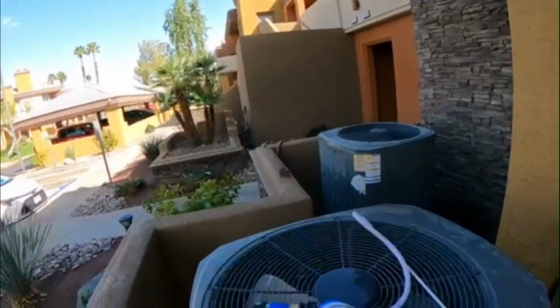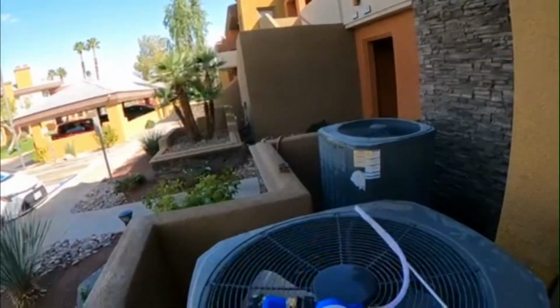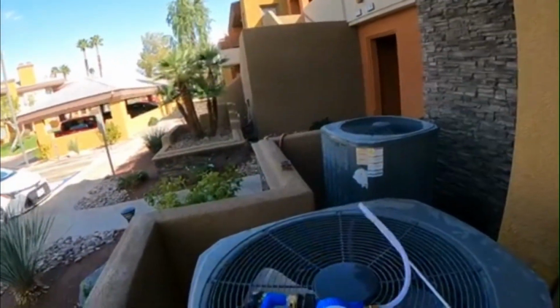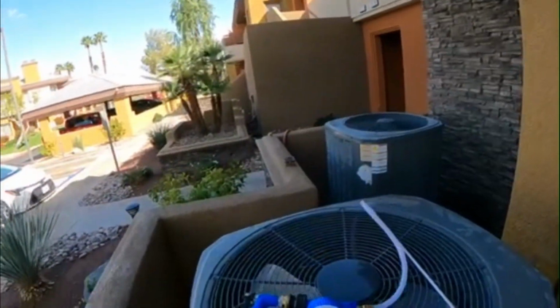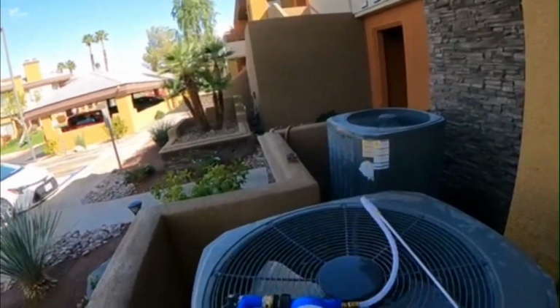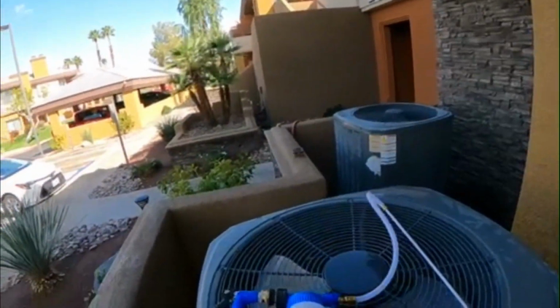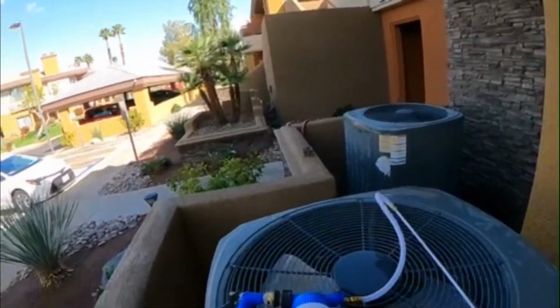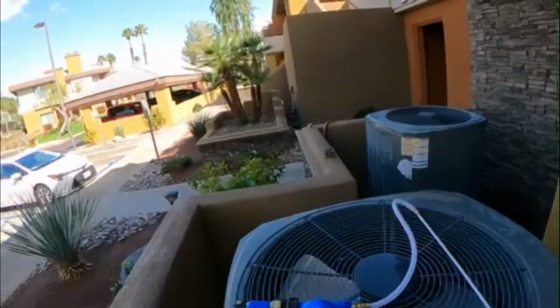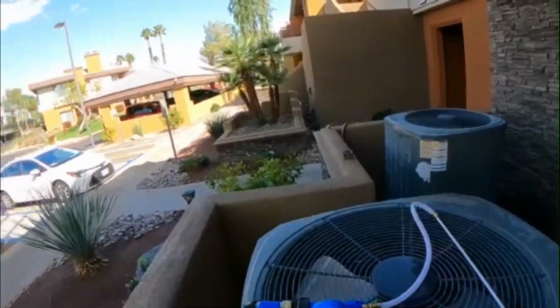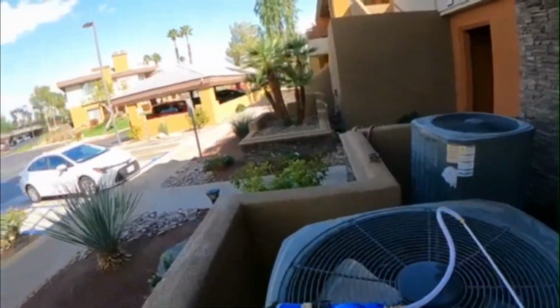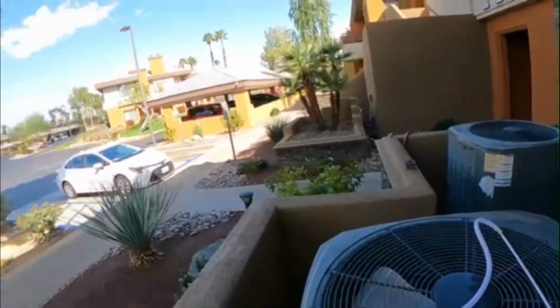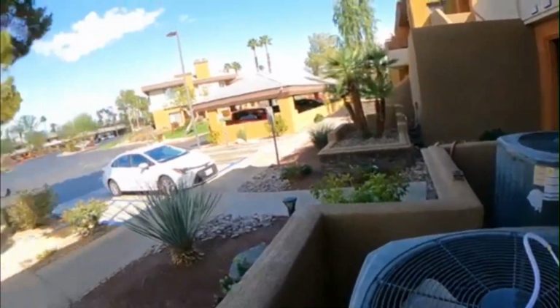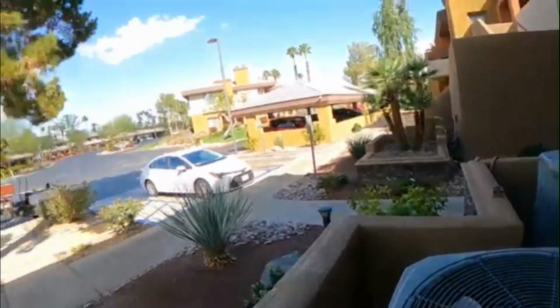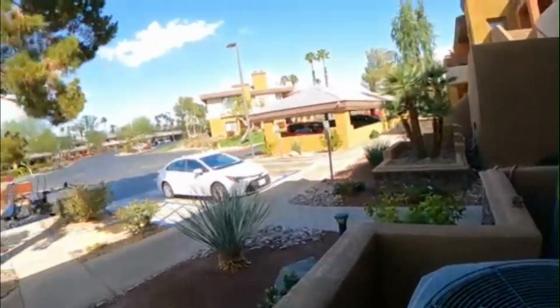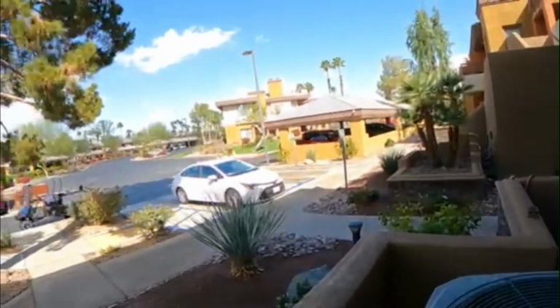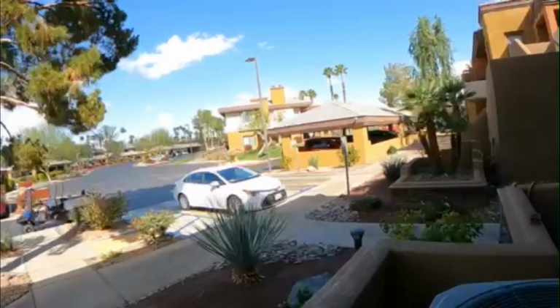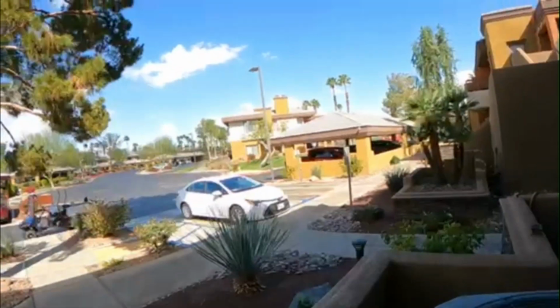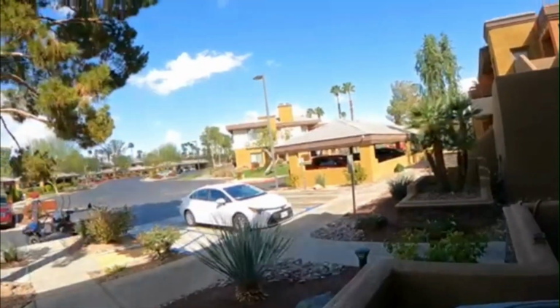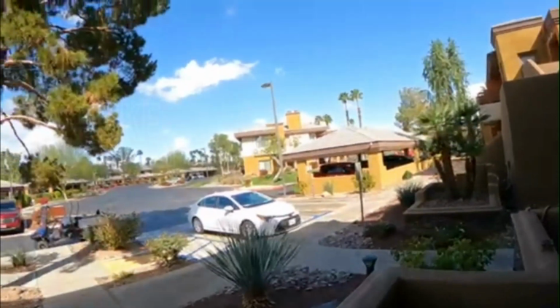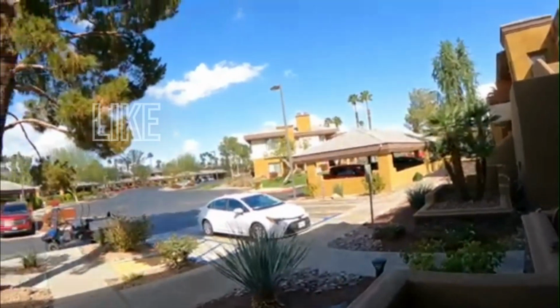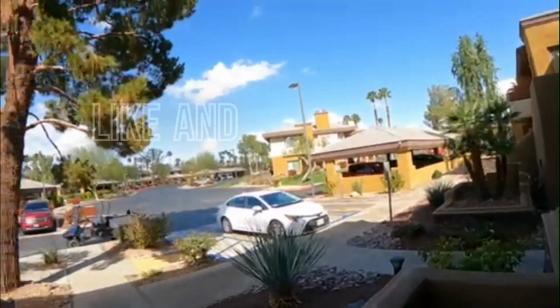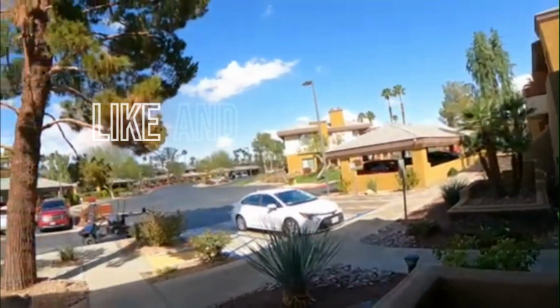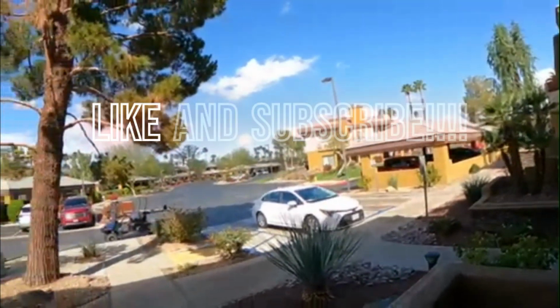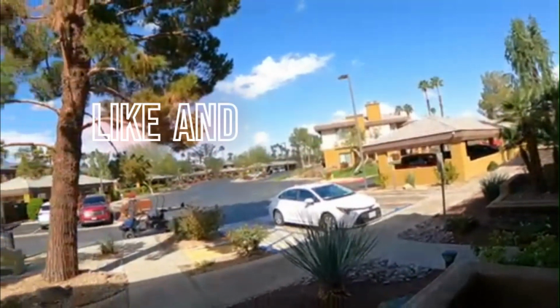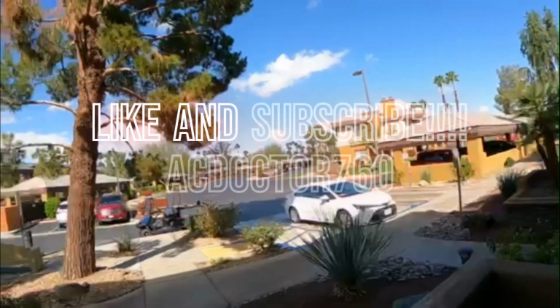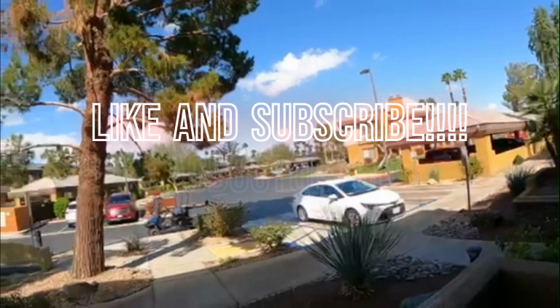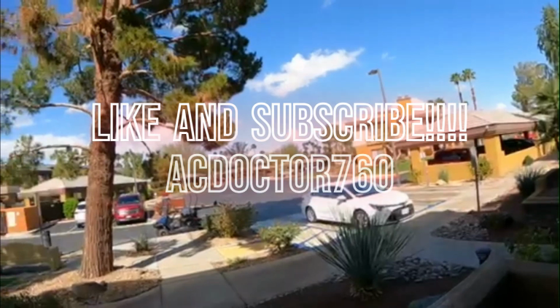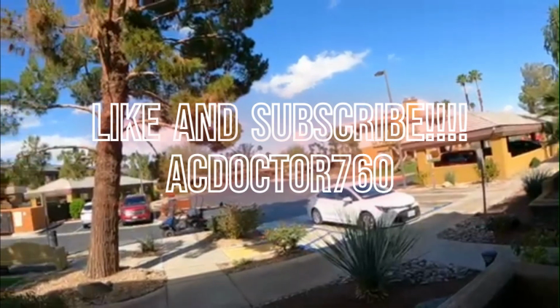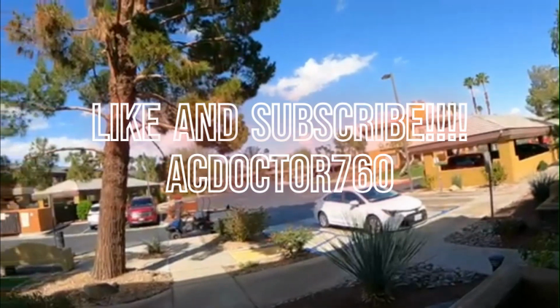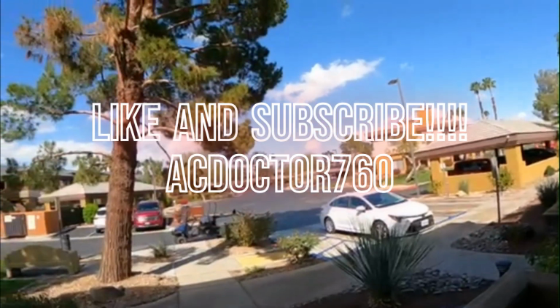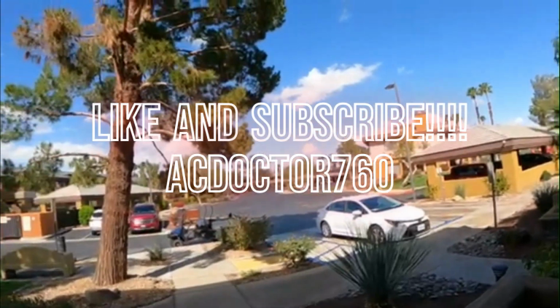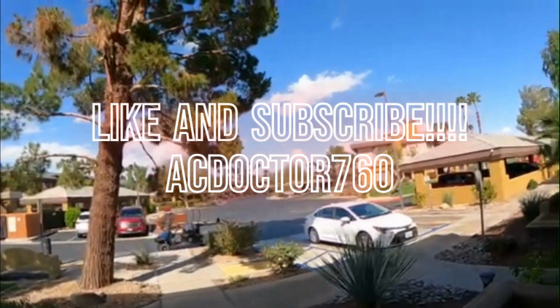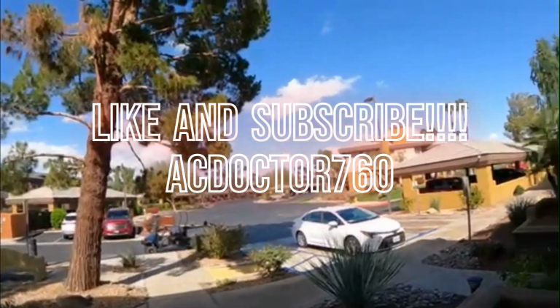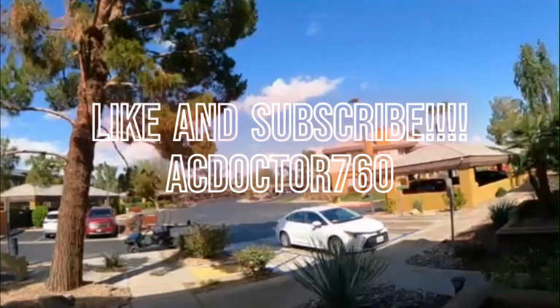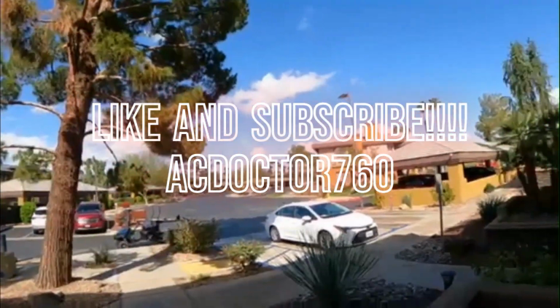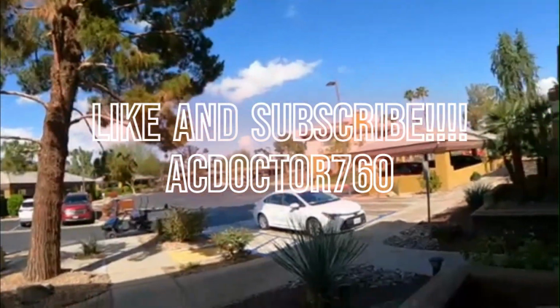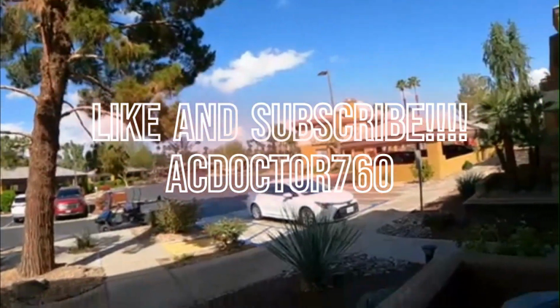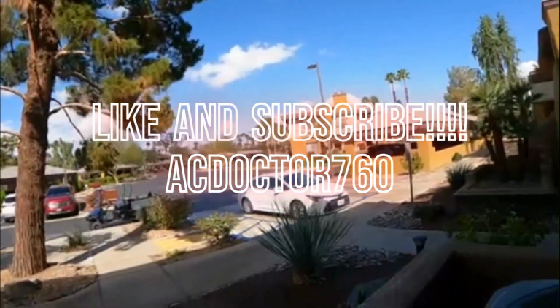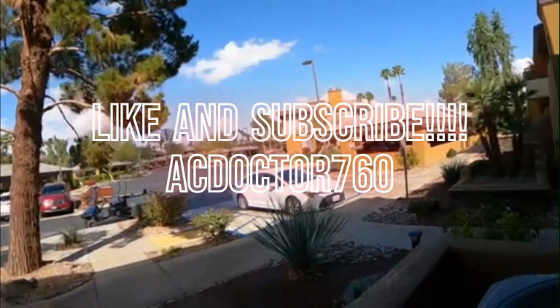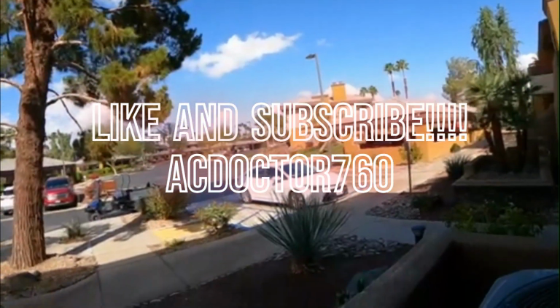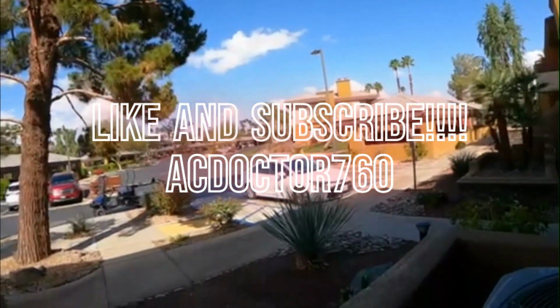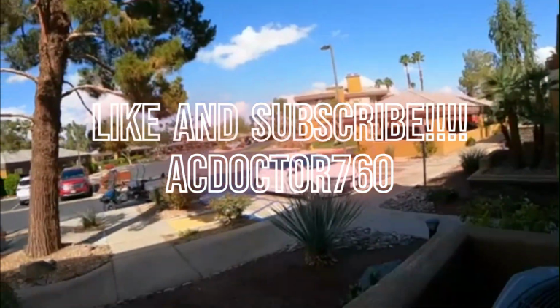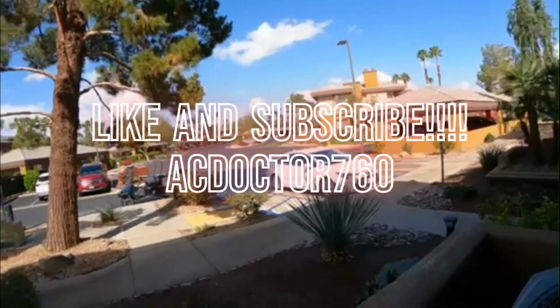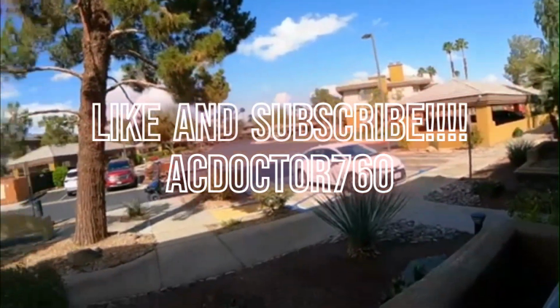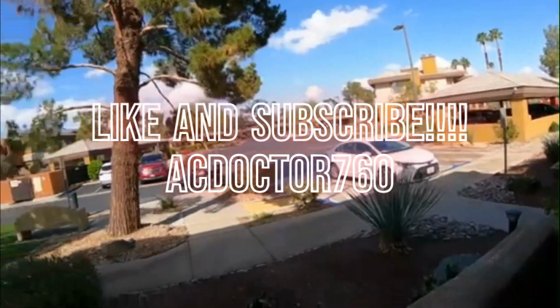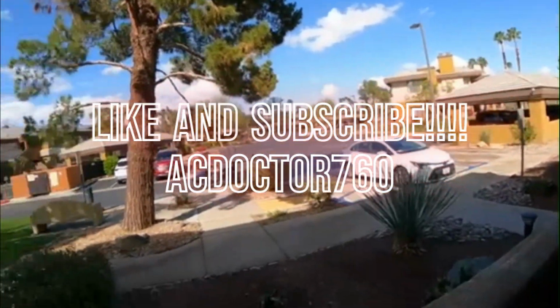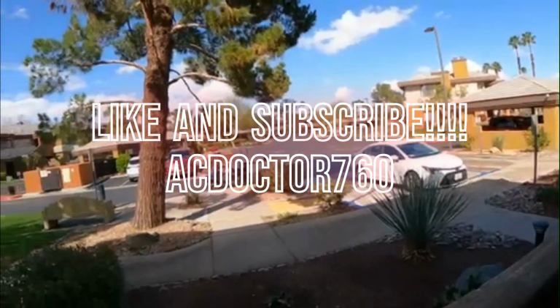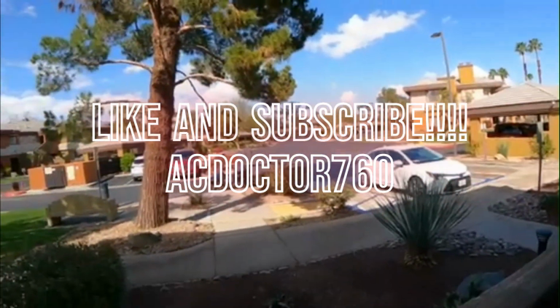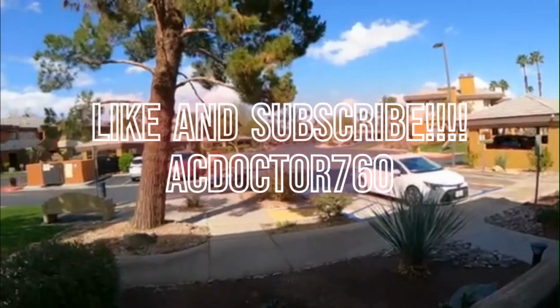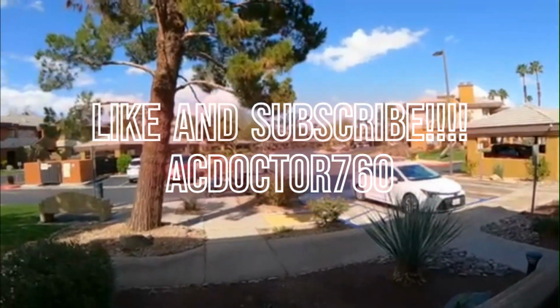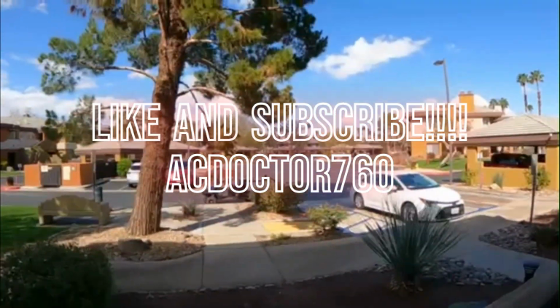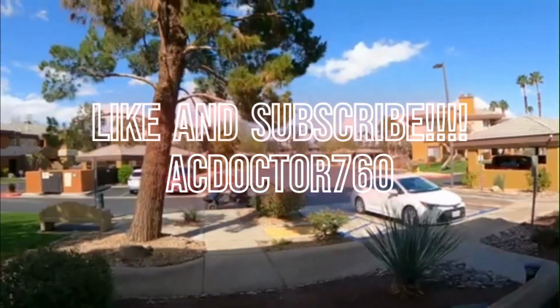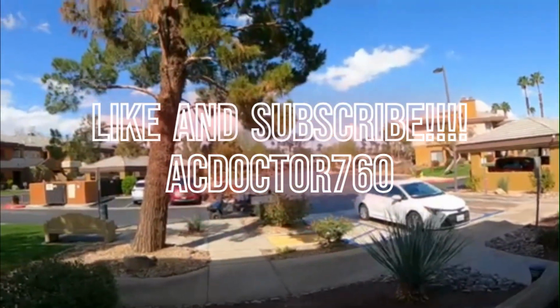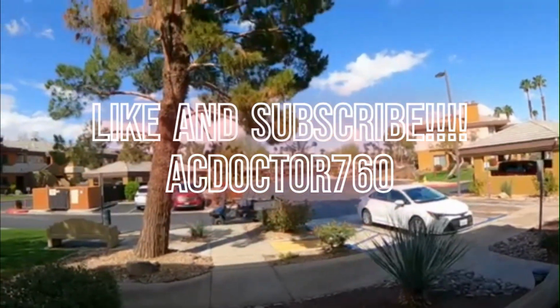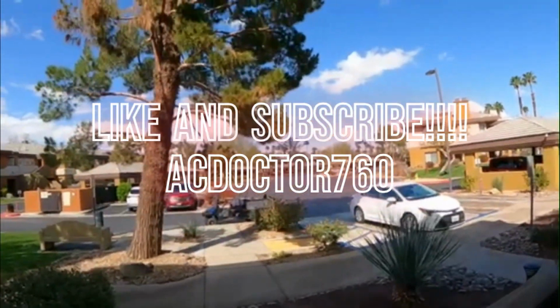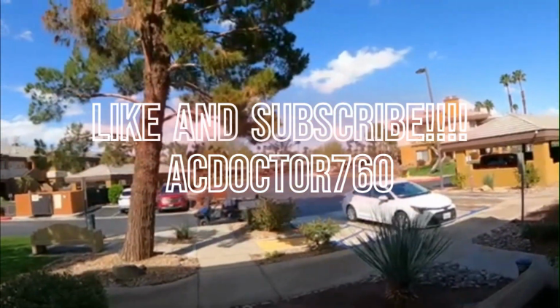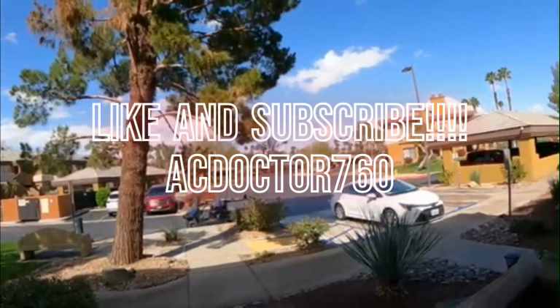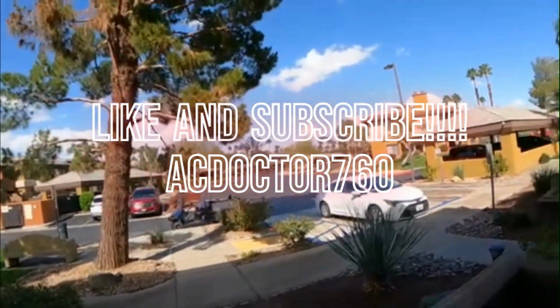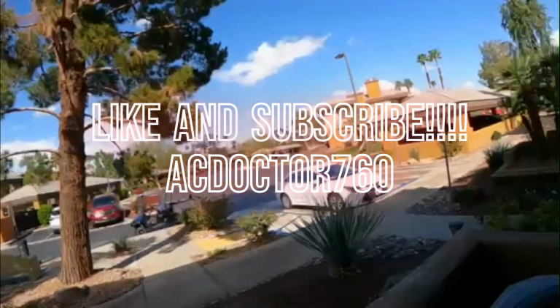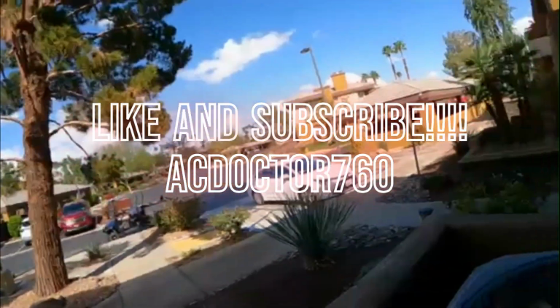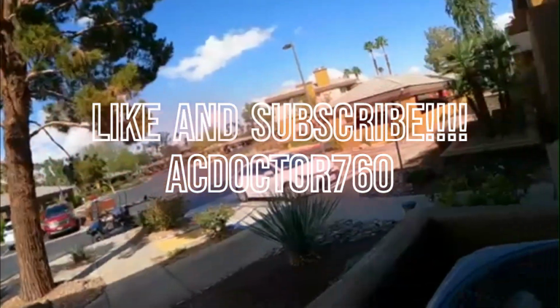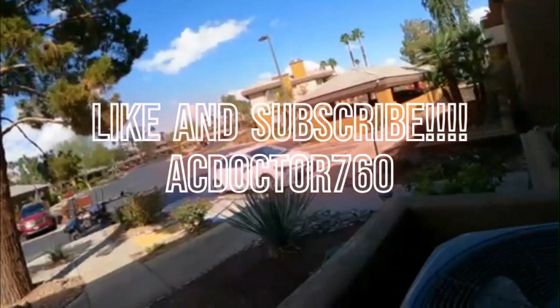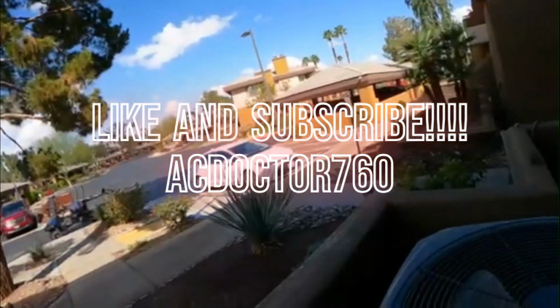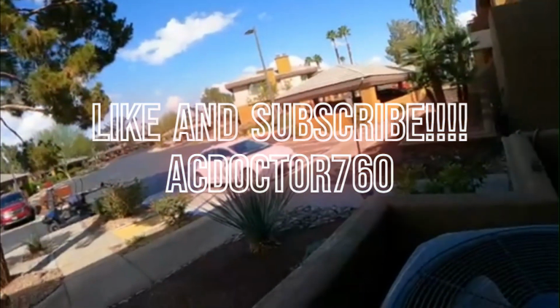All right, you guys, if you like the video go ahead and give it a thumbs up, subscribe, and see you on the next one. Thank you.